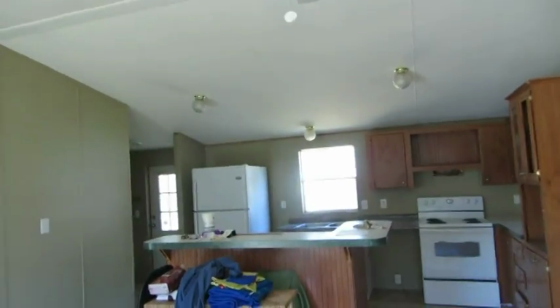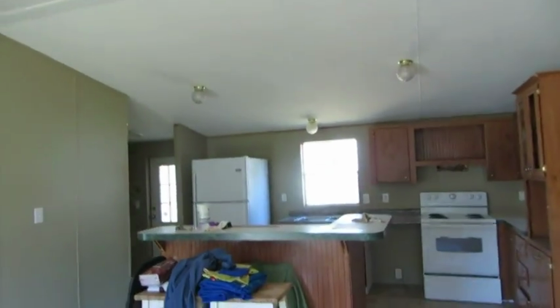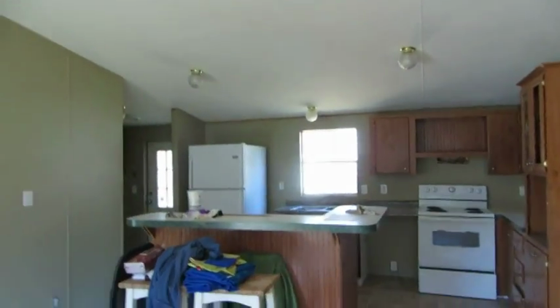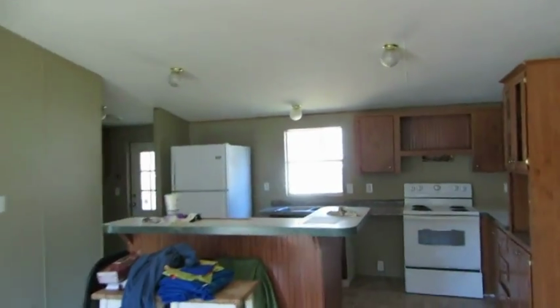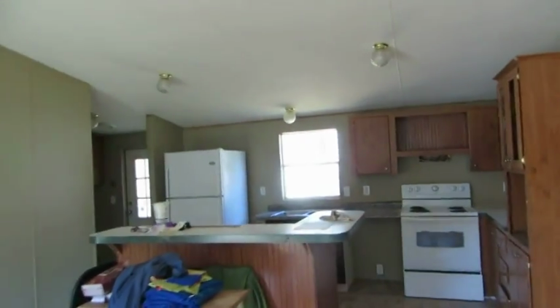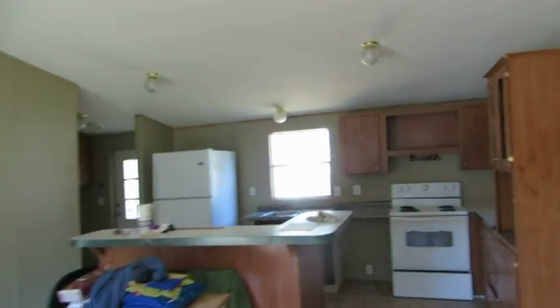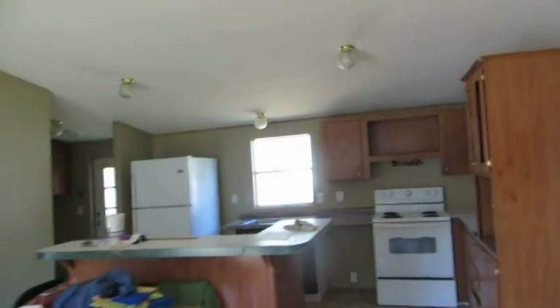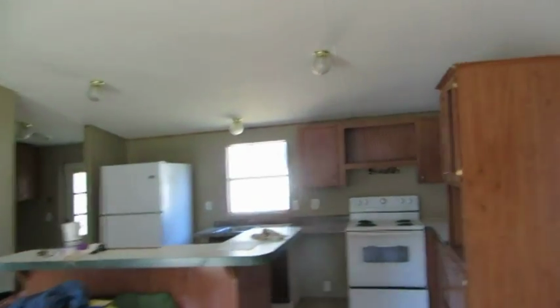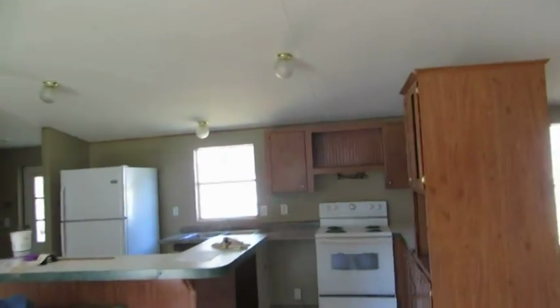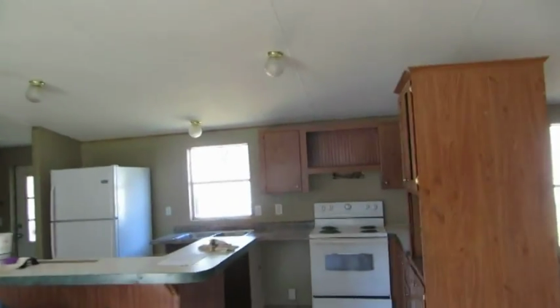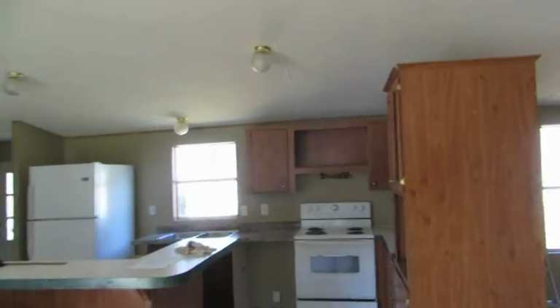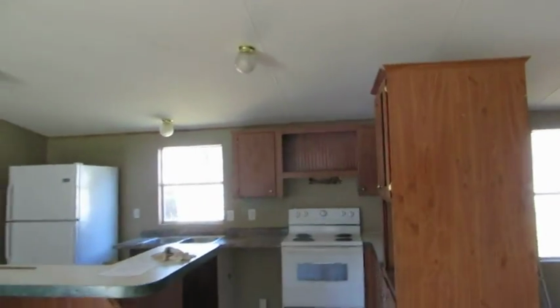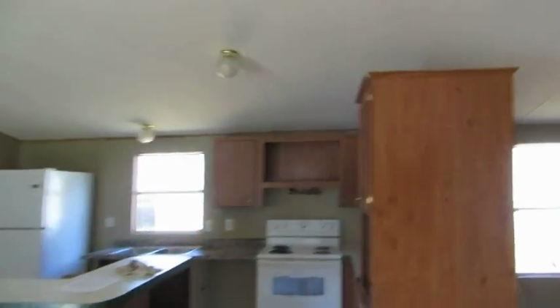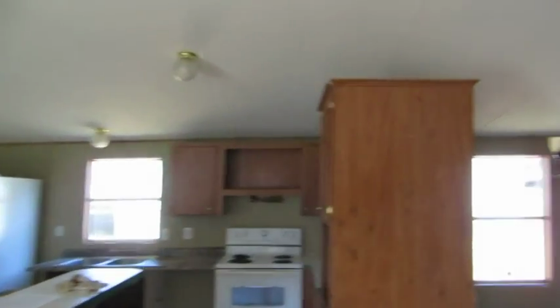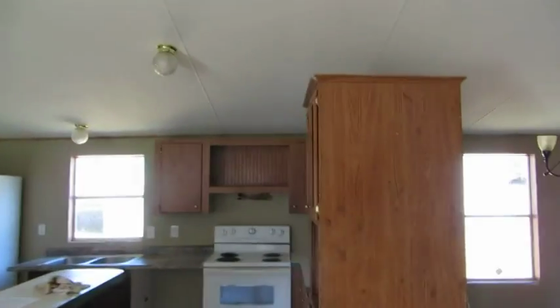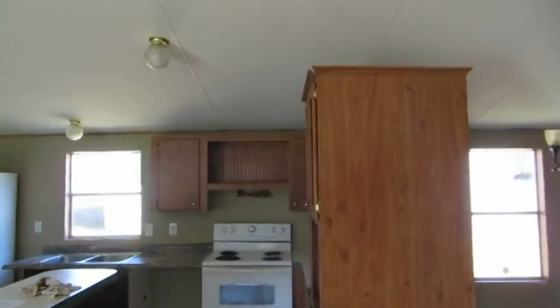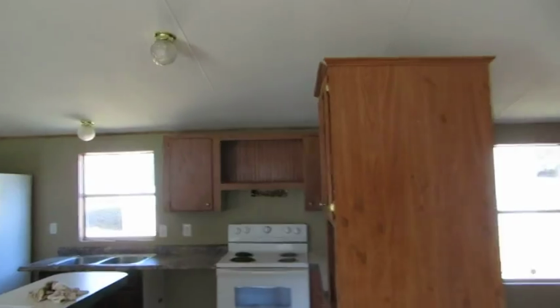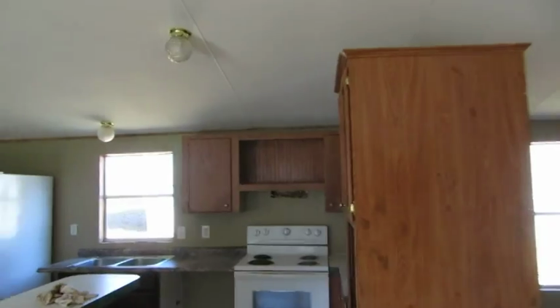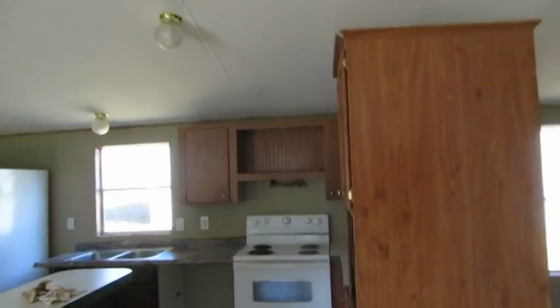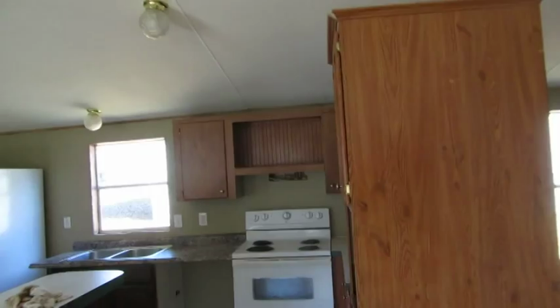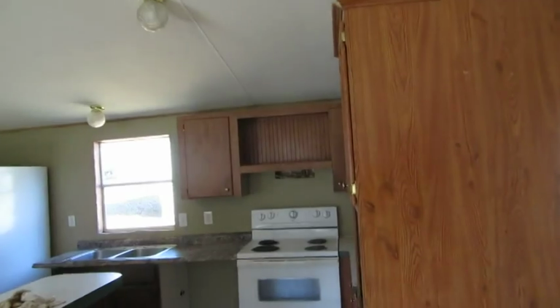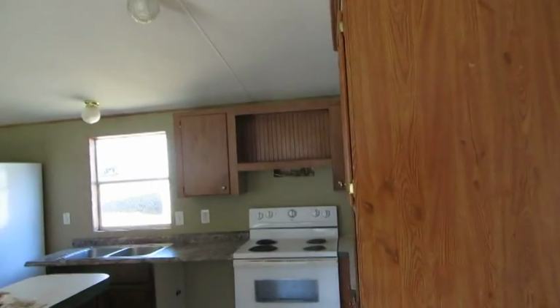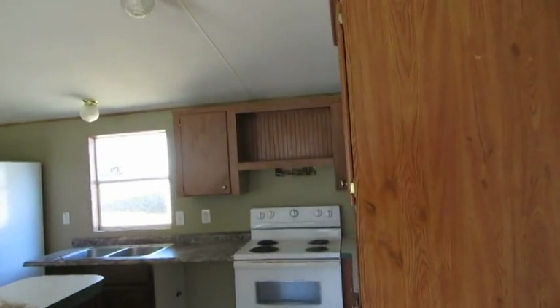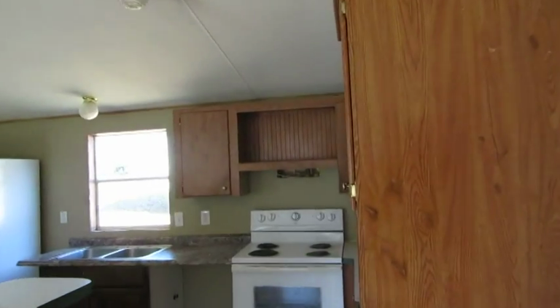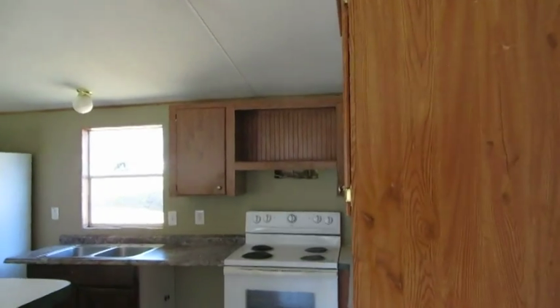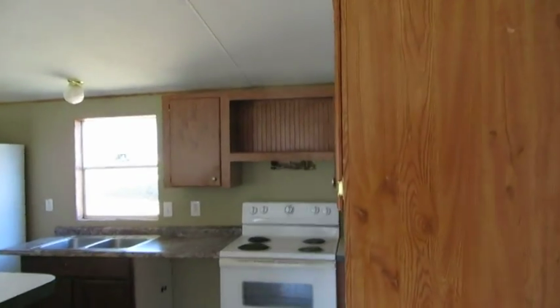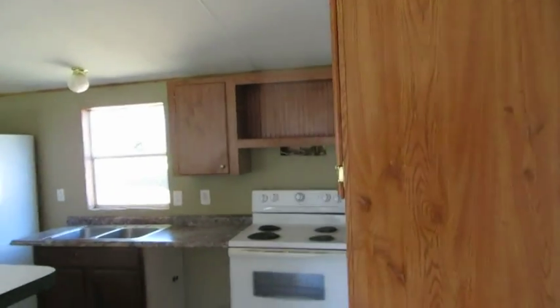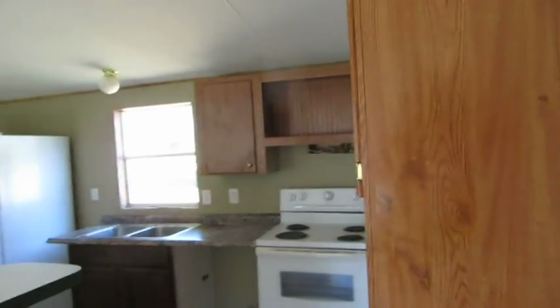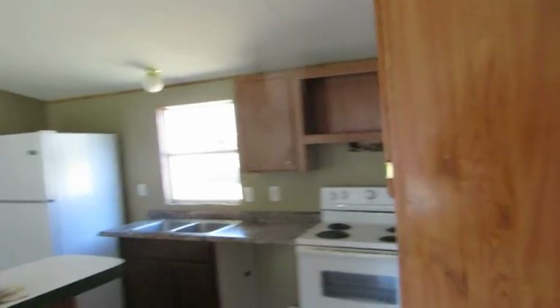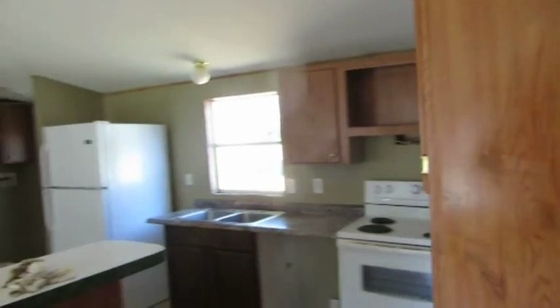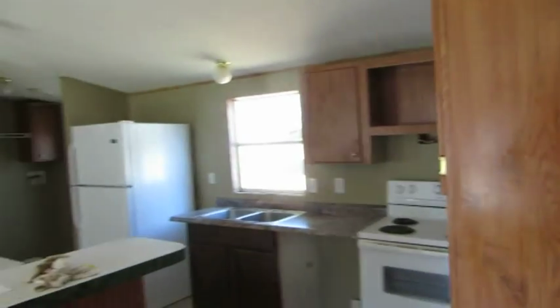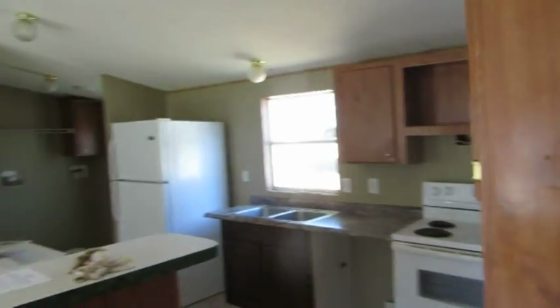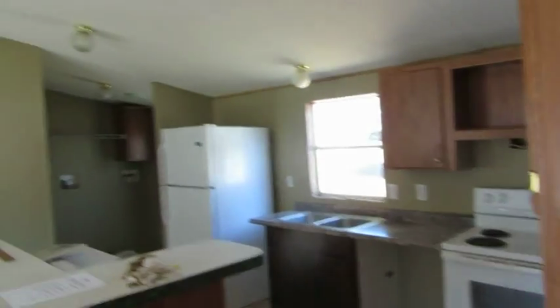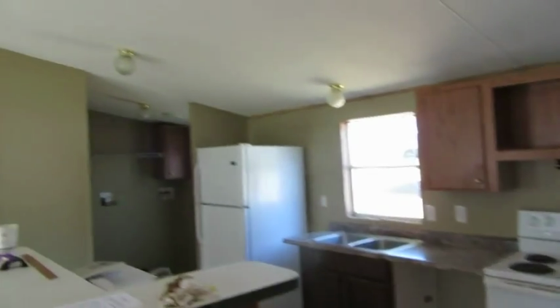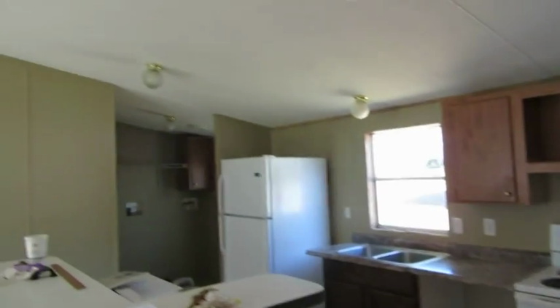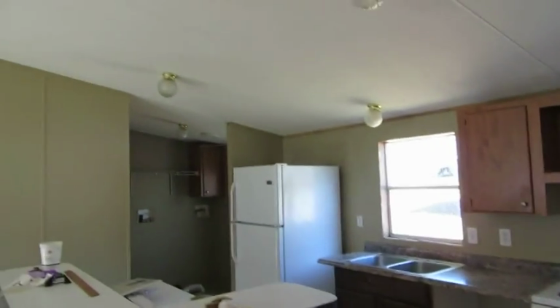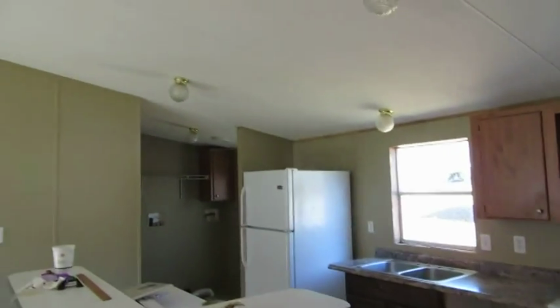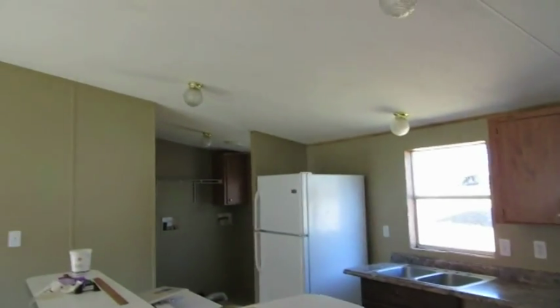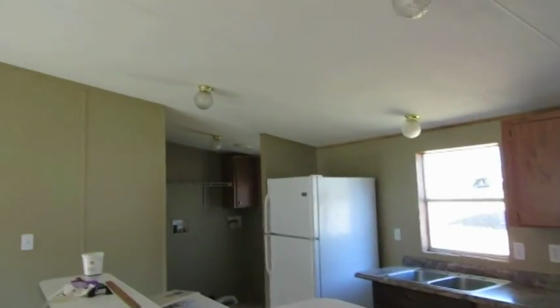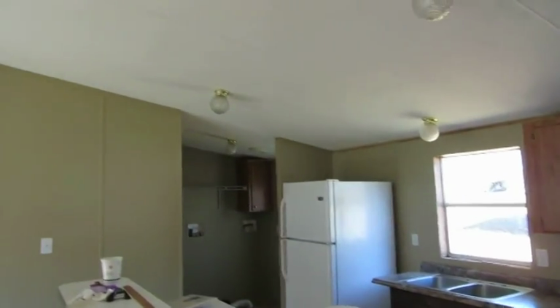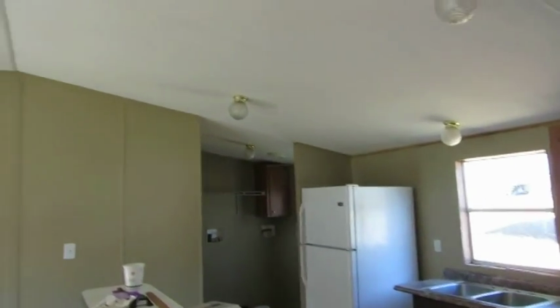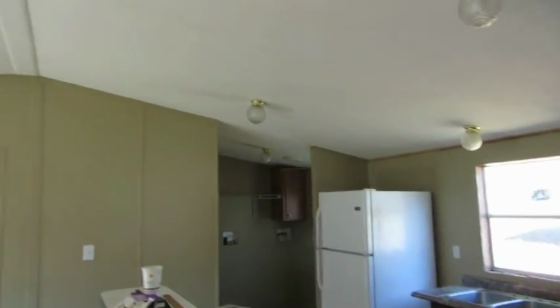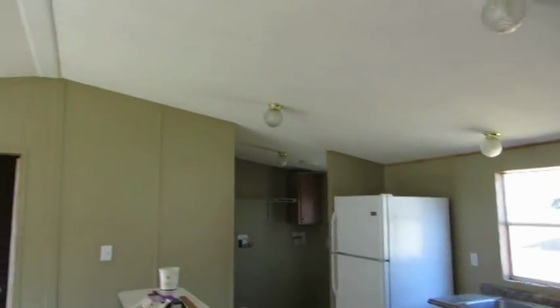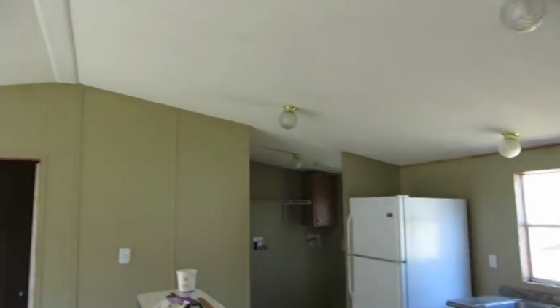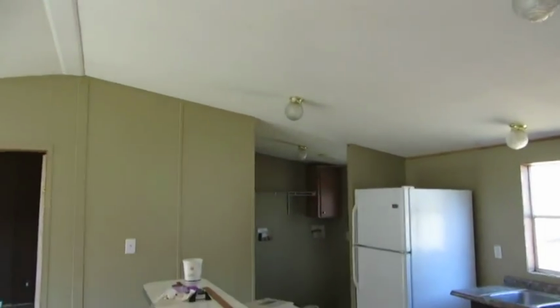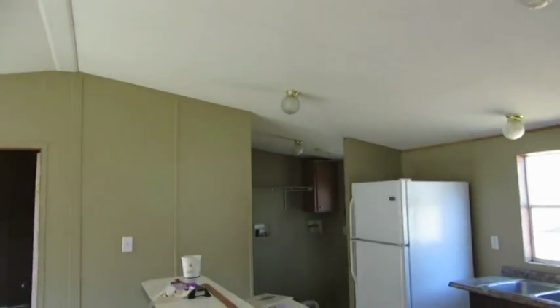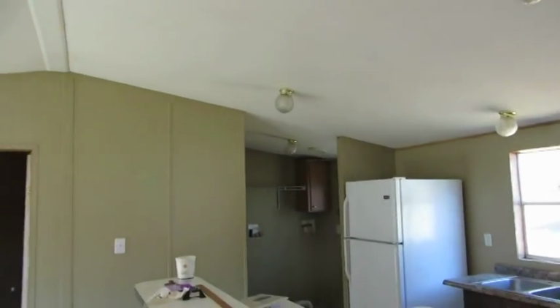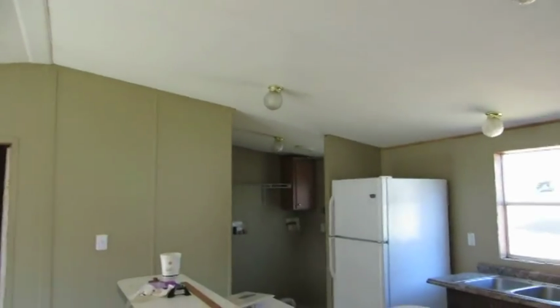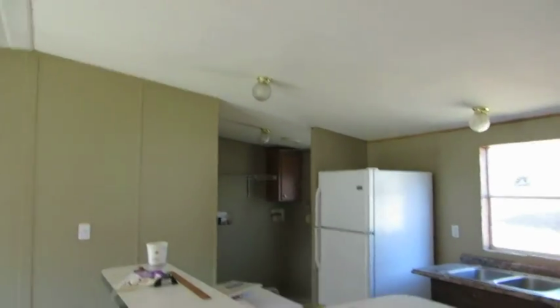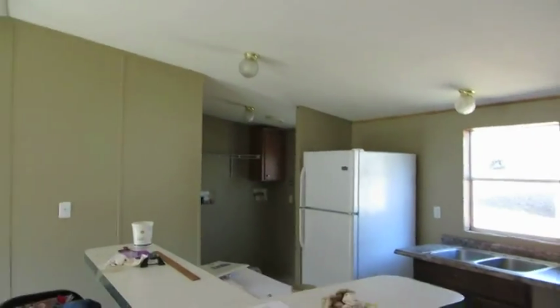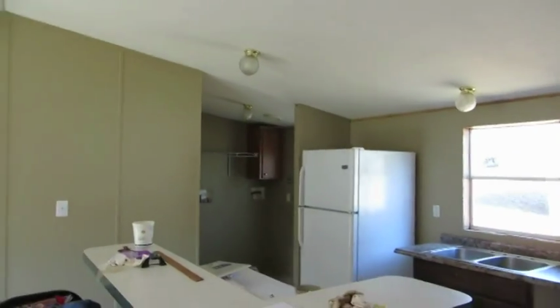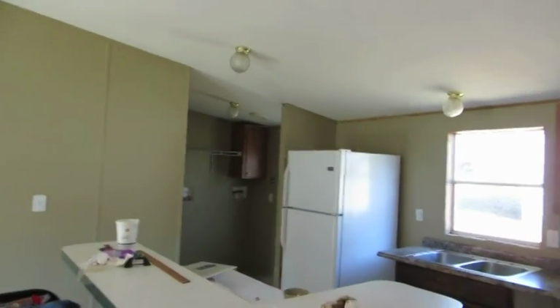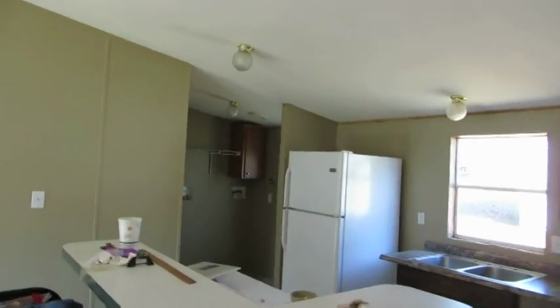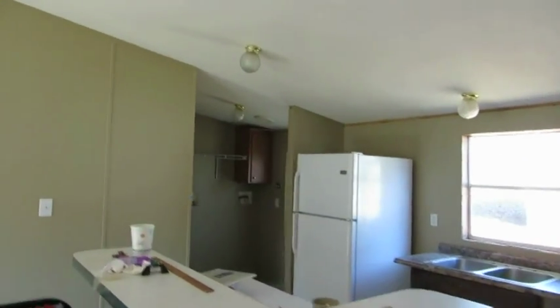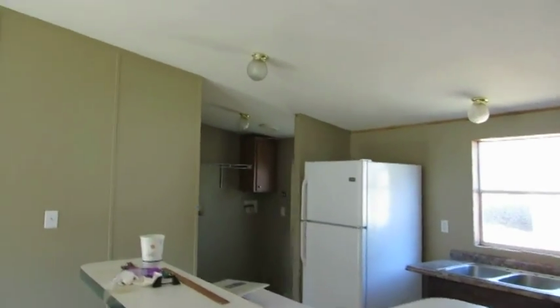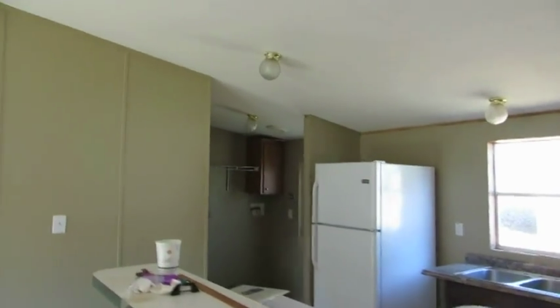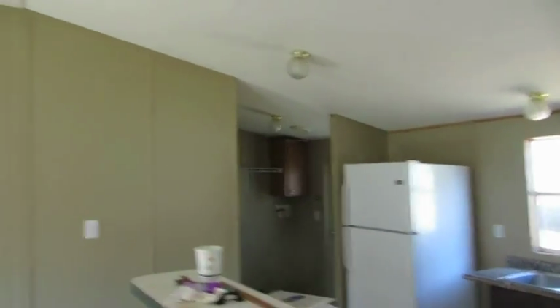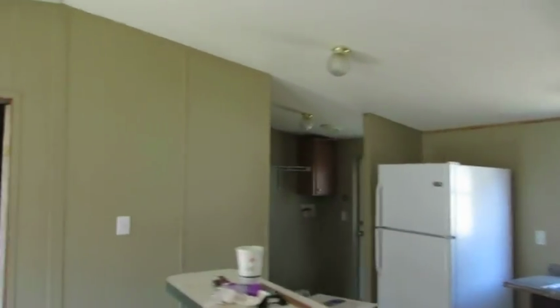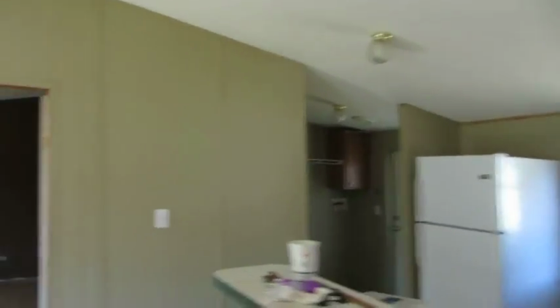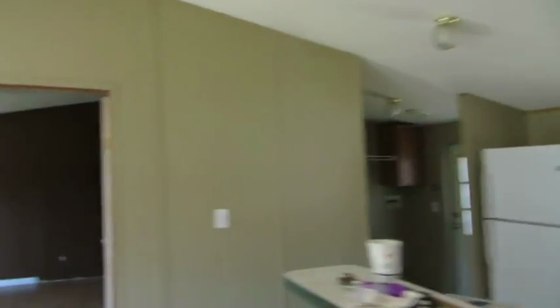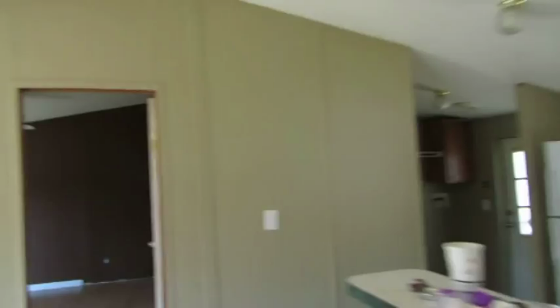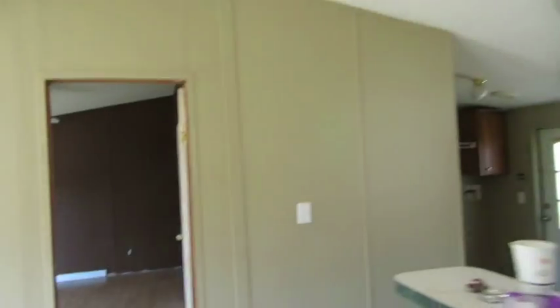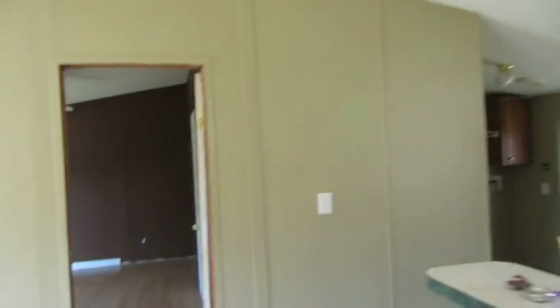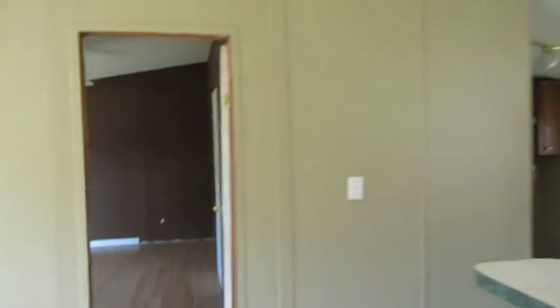Nice island in the kitchen, stove, refrigerator, laundry area over there — all electric home.